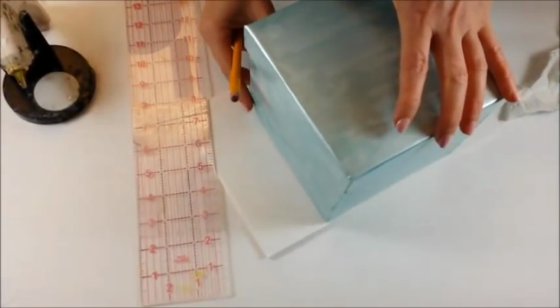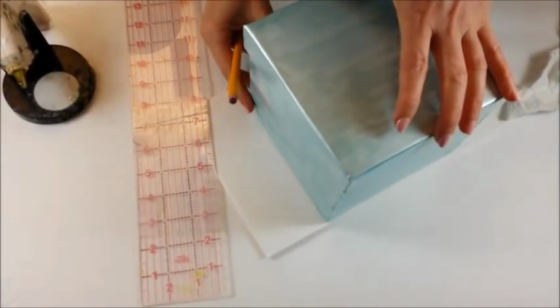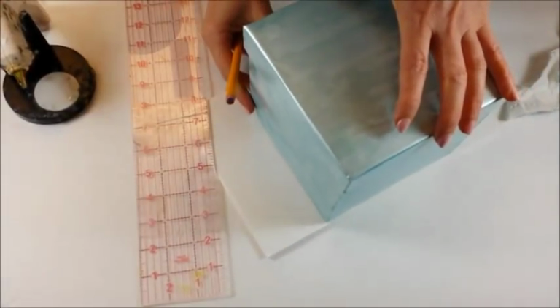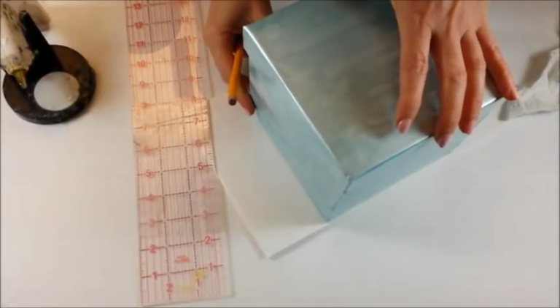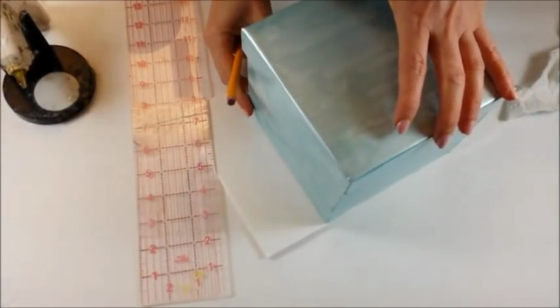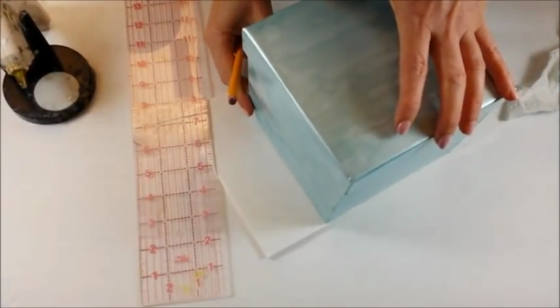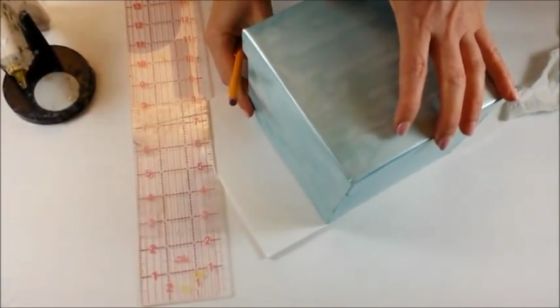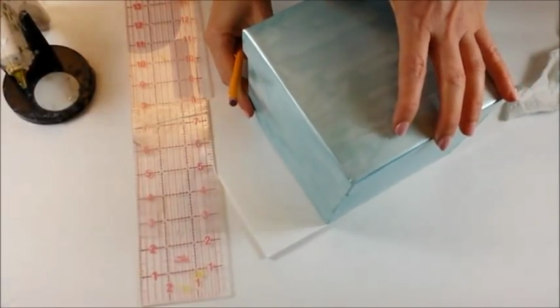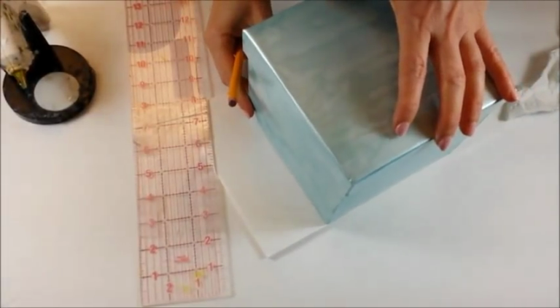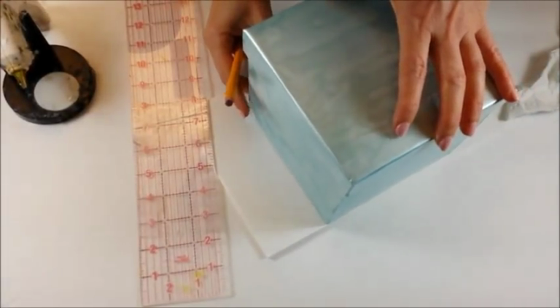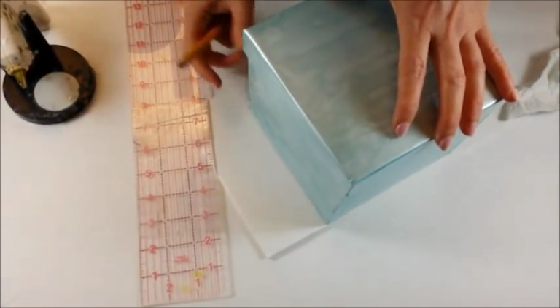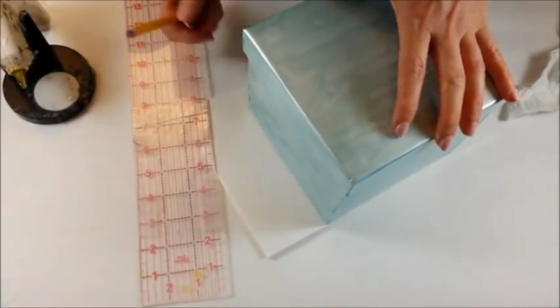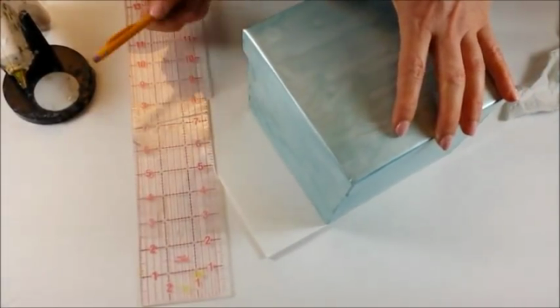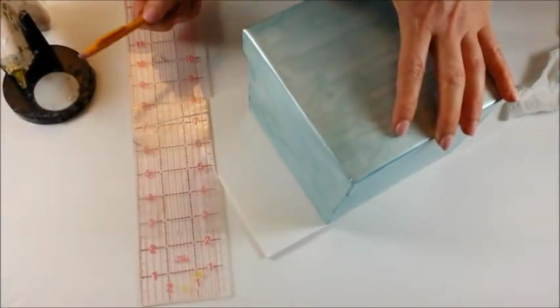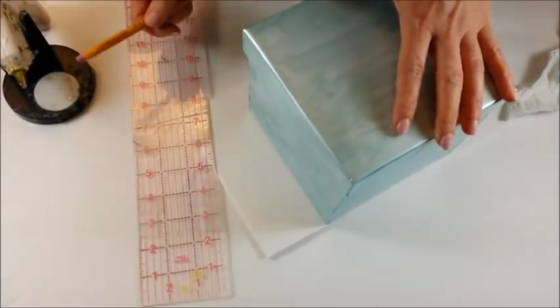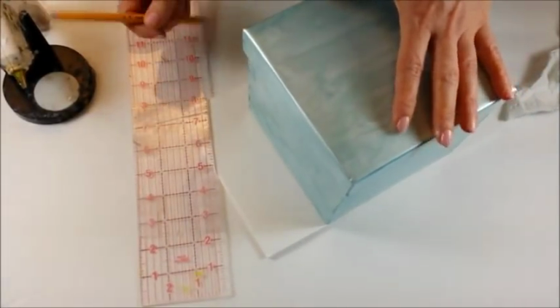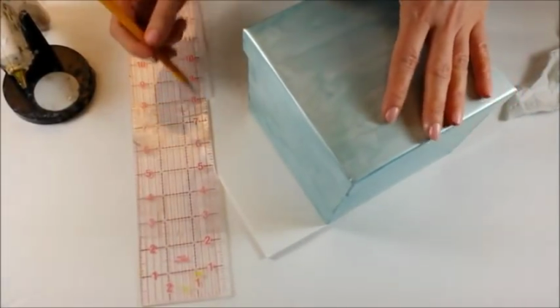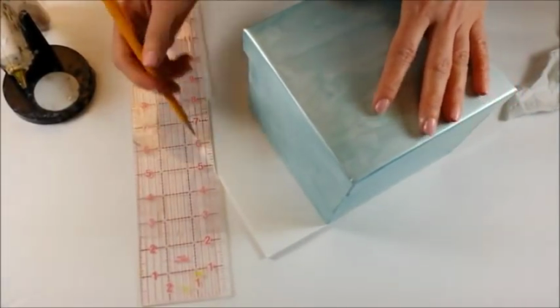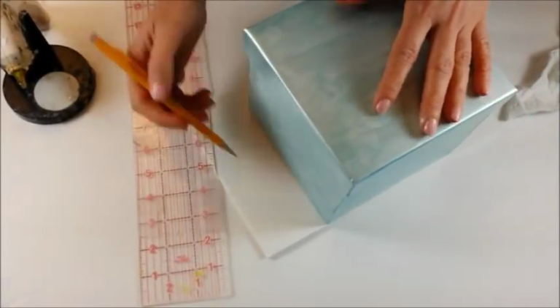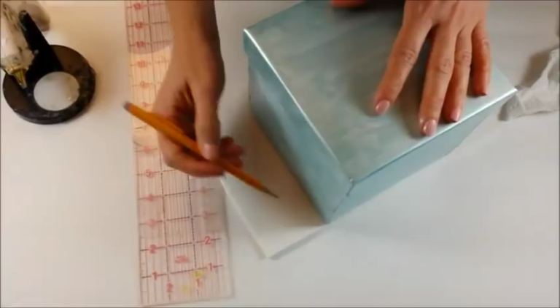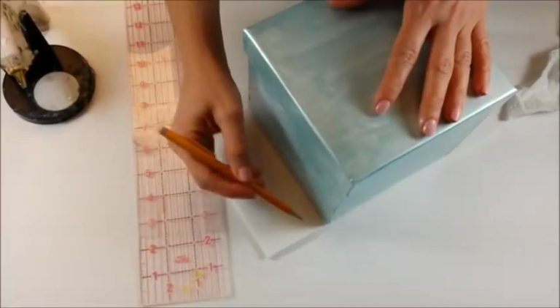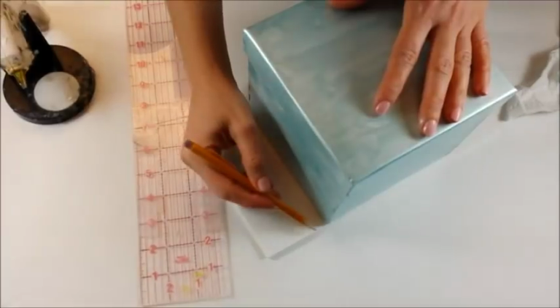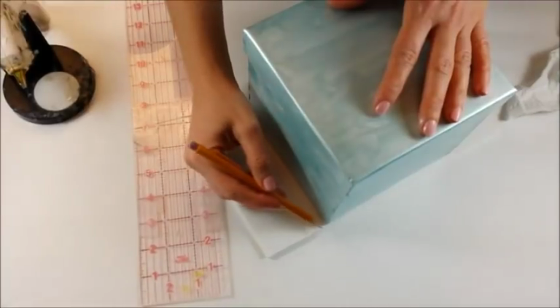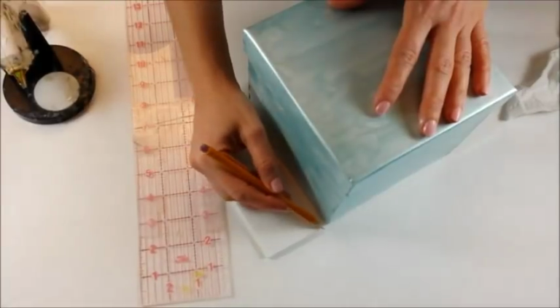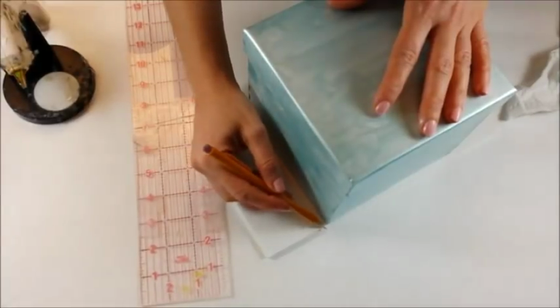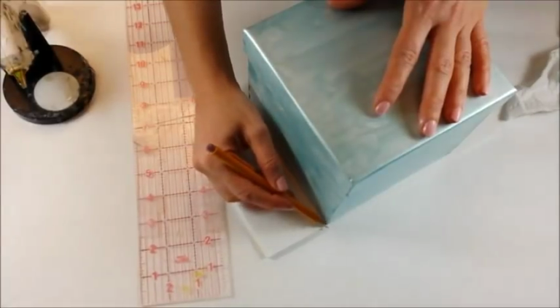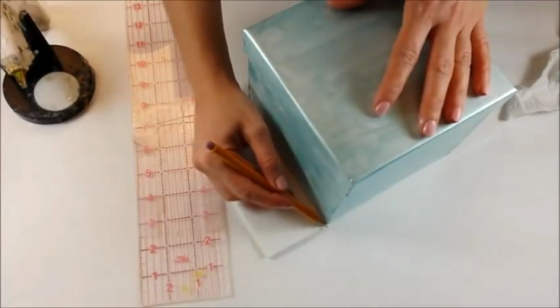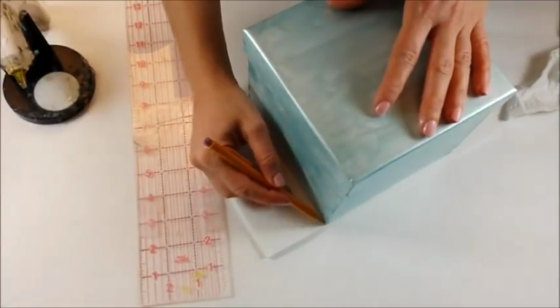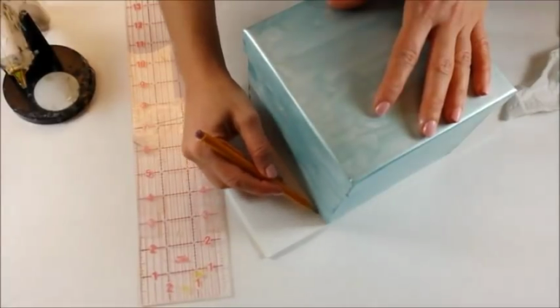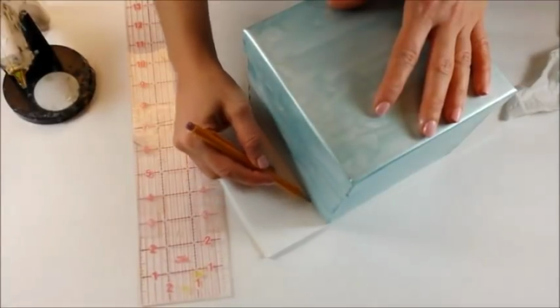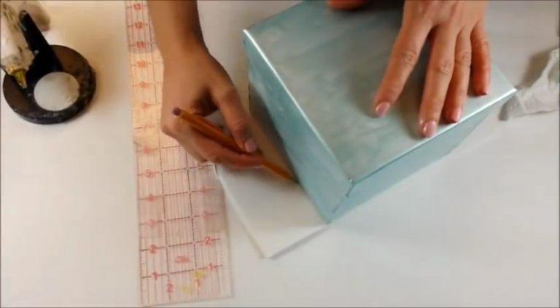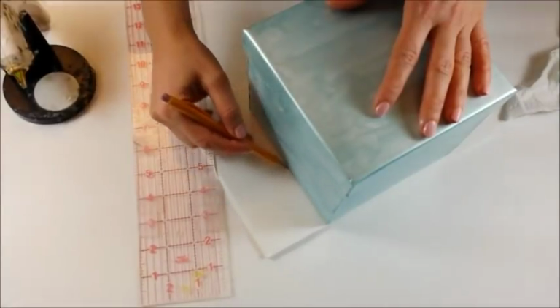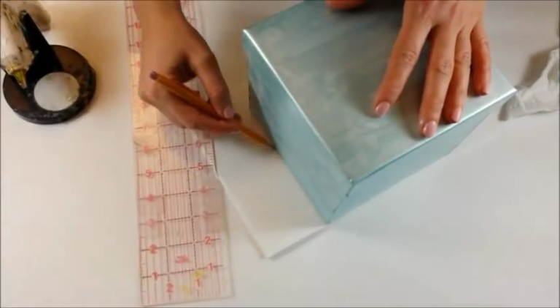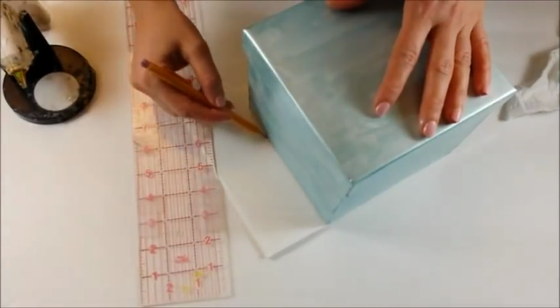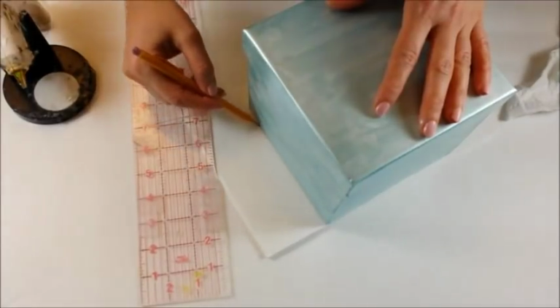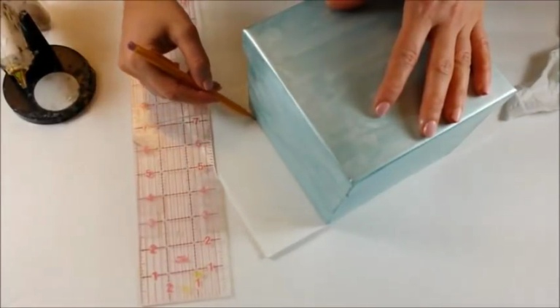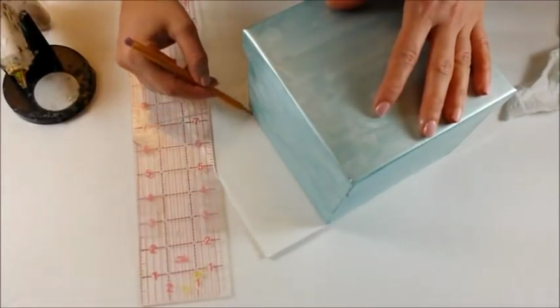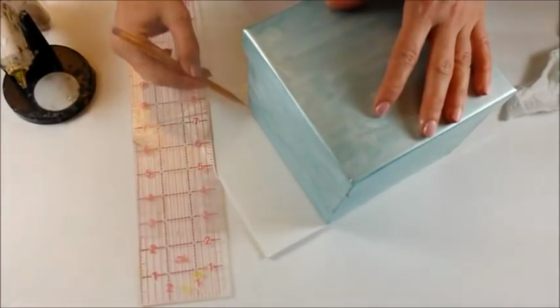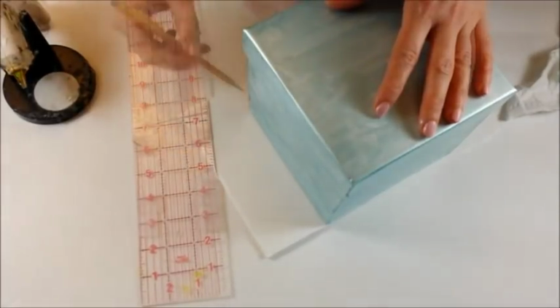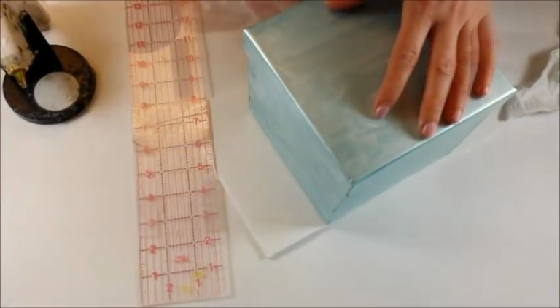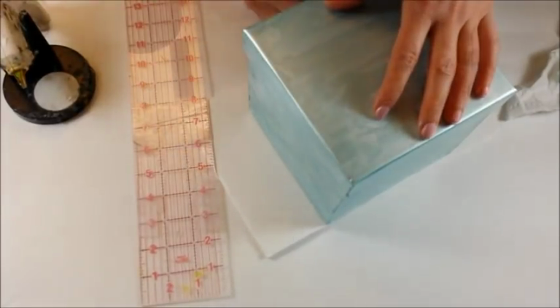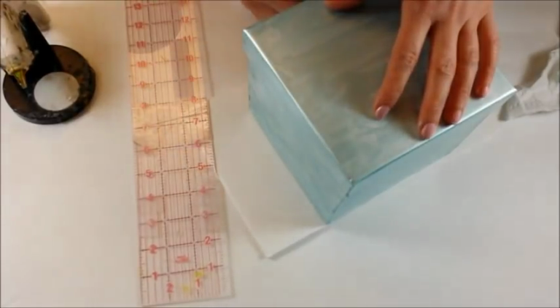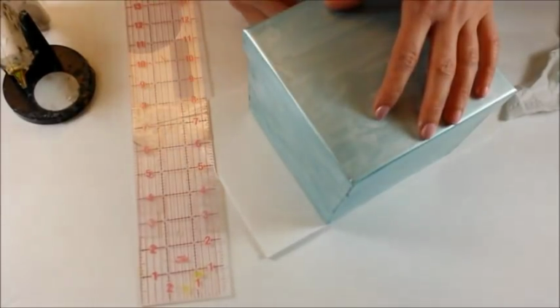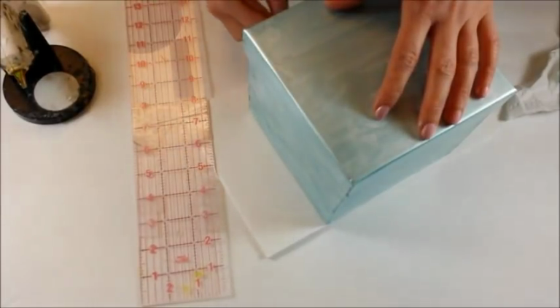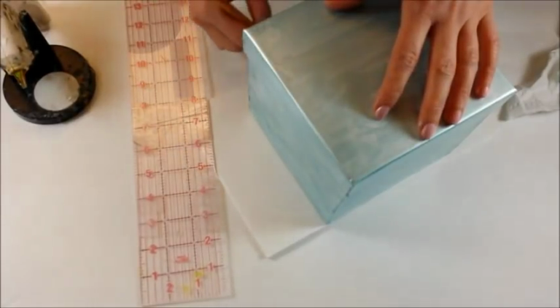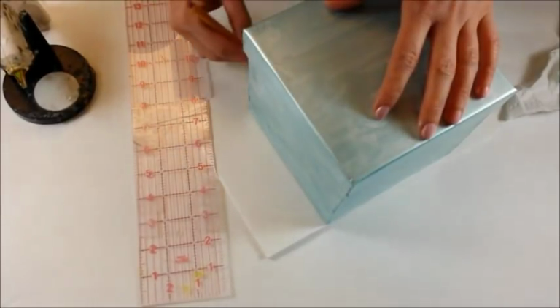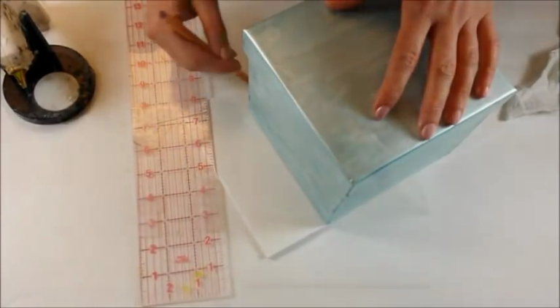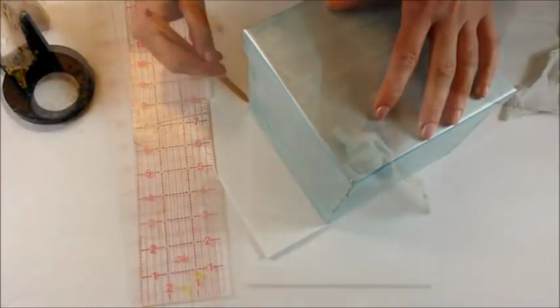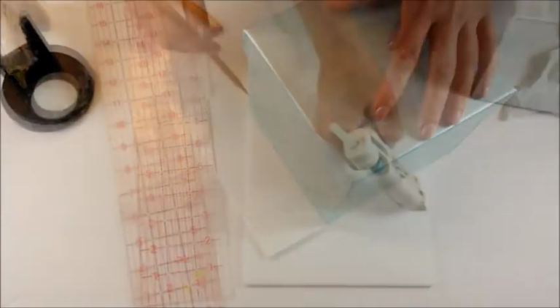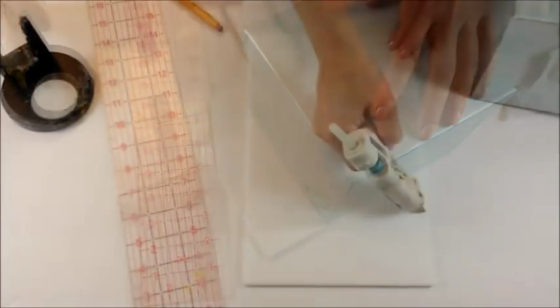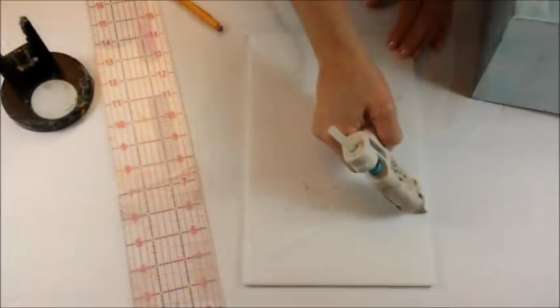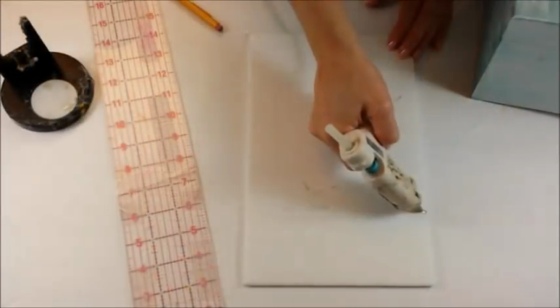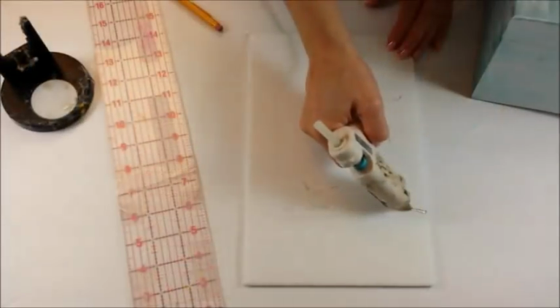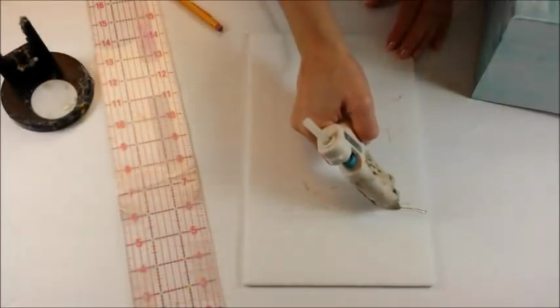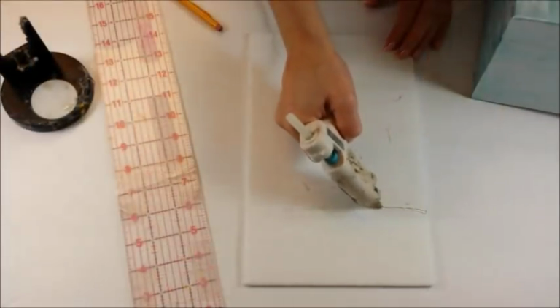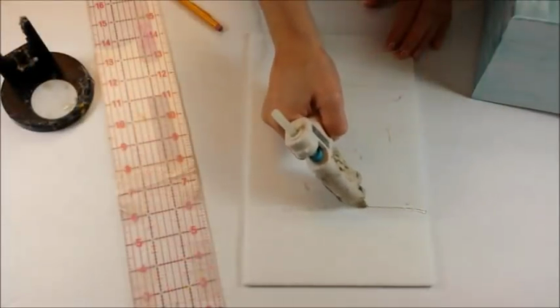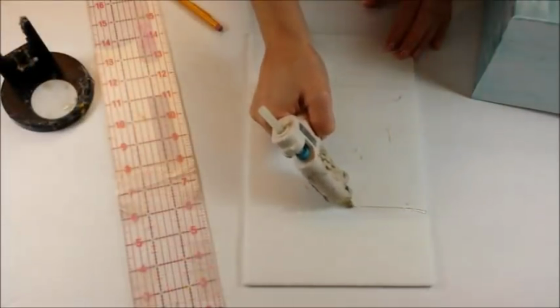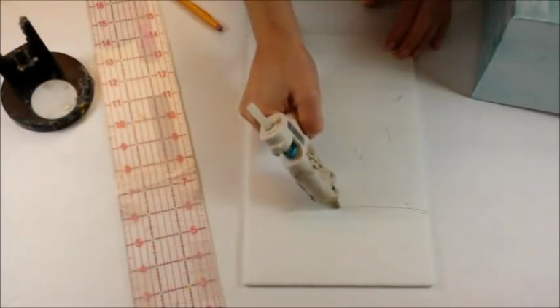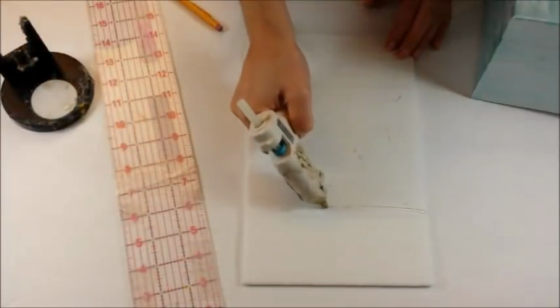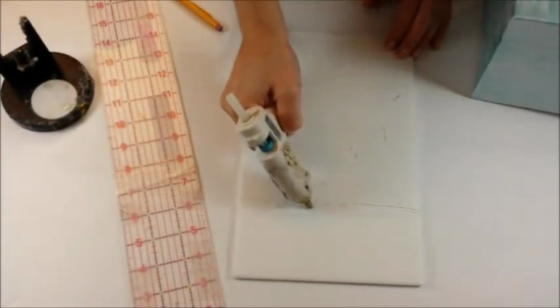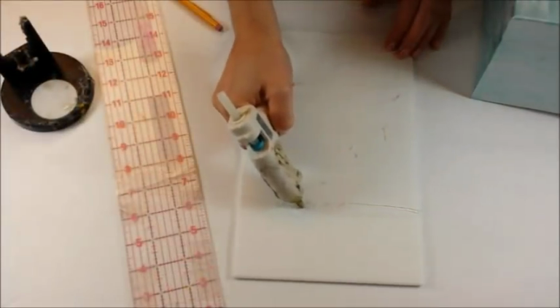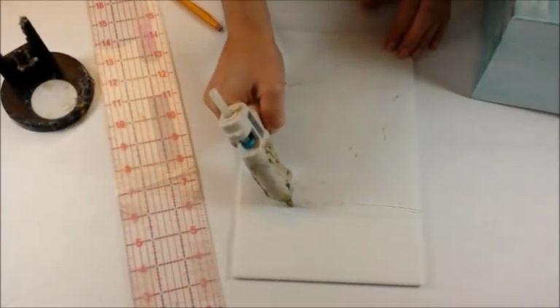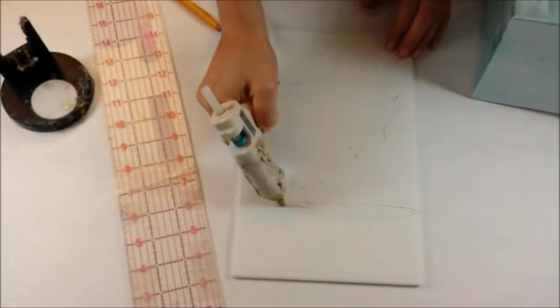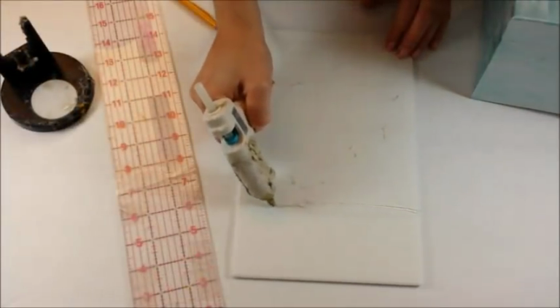Cut a piece of foam board about 4 inches longer and 2 inches wider than your box. Mark the center of the box and attach with hot glue.